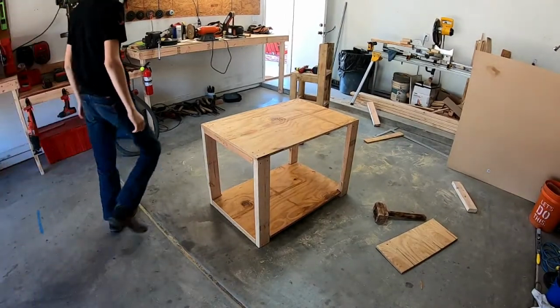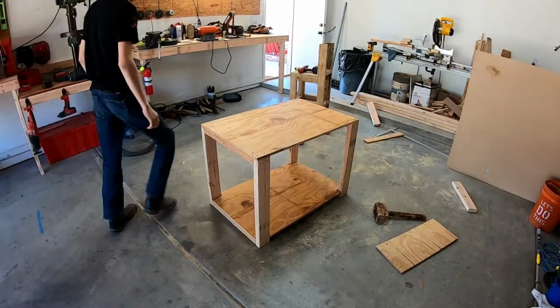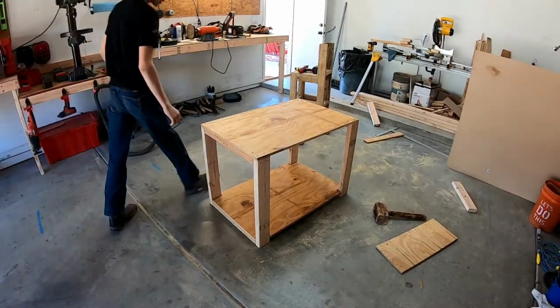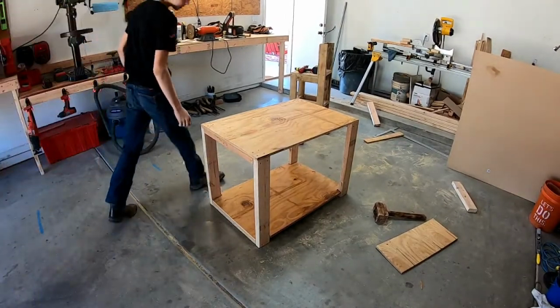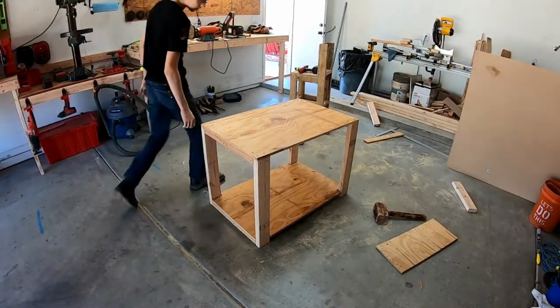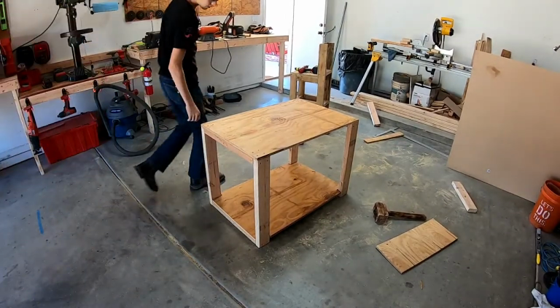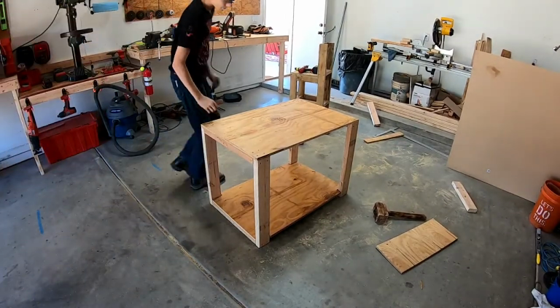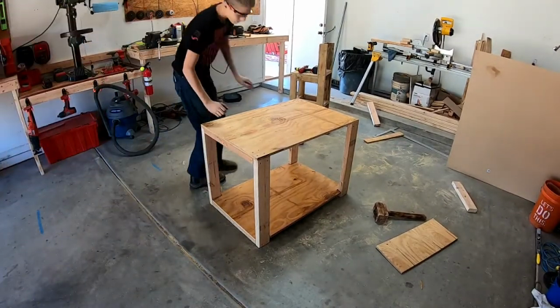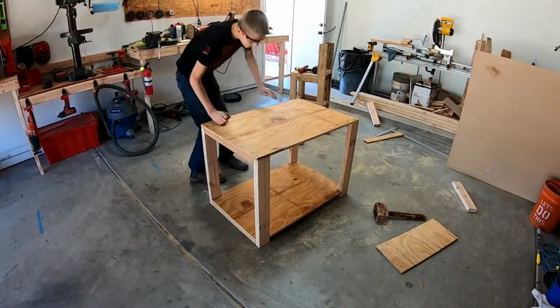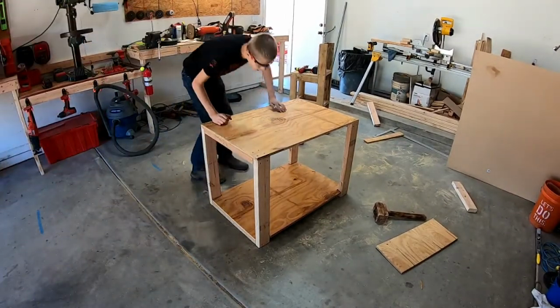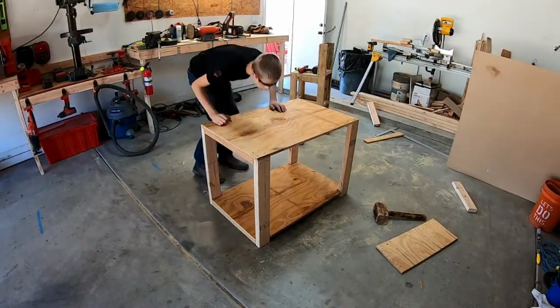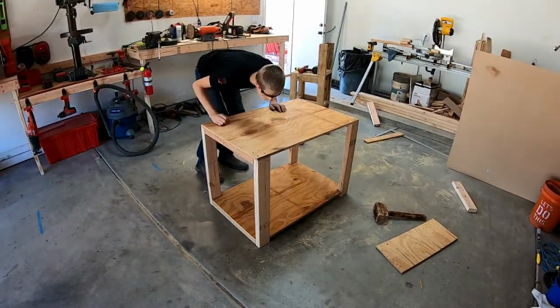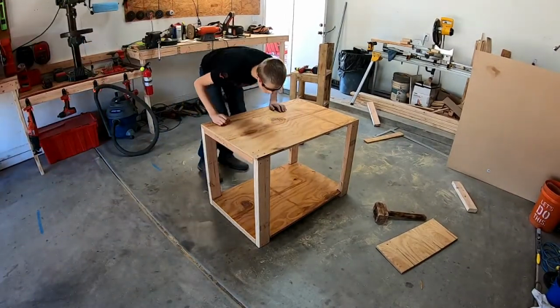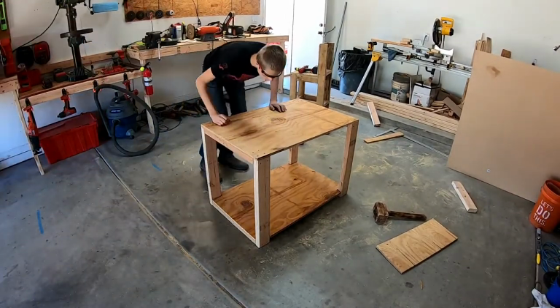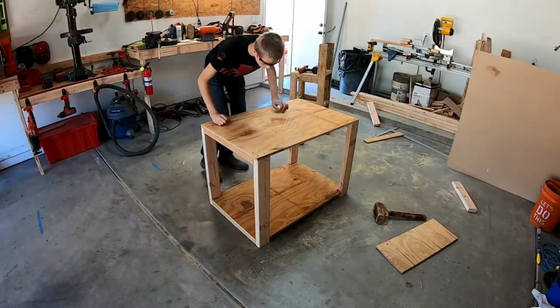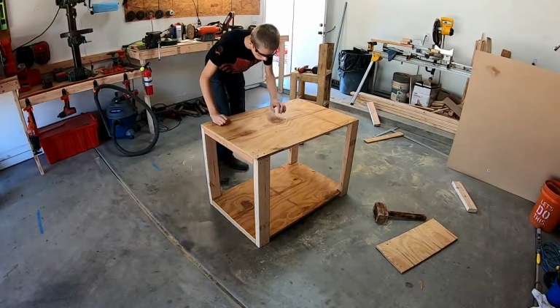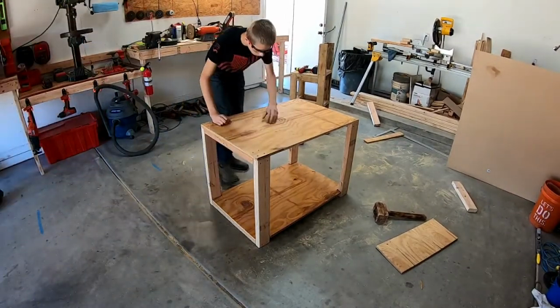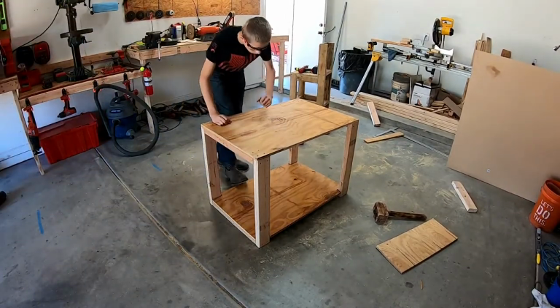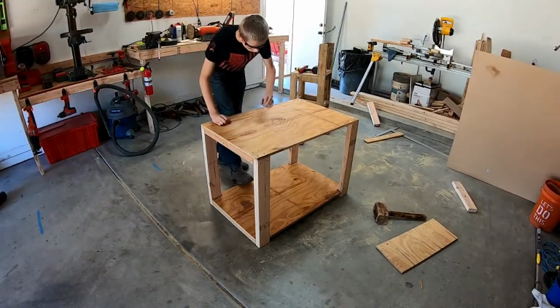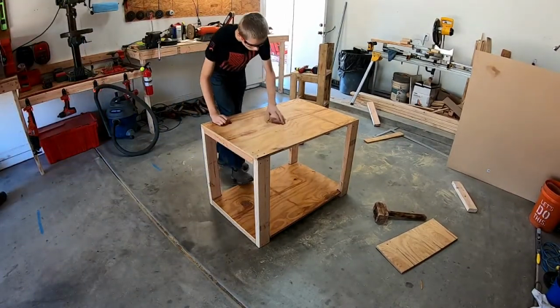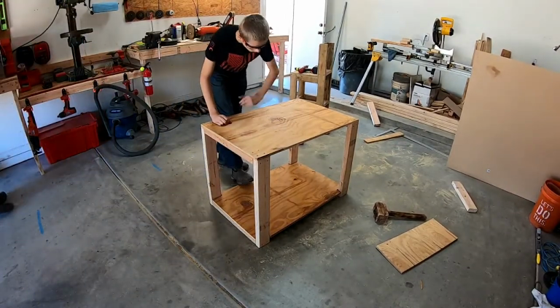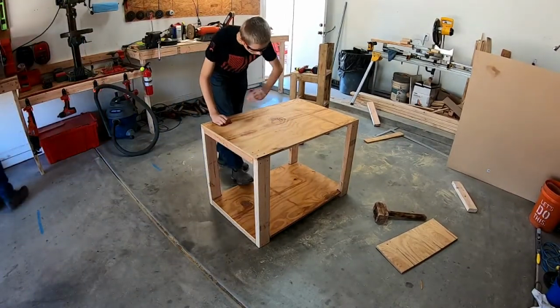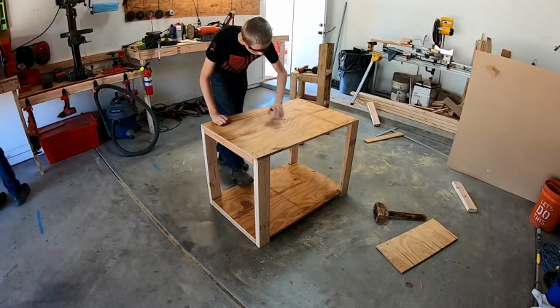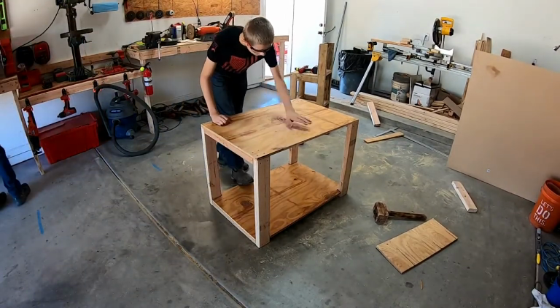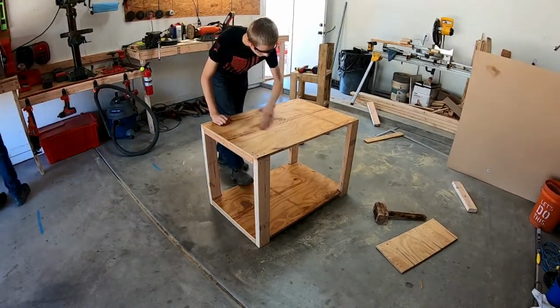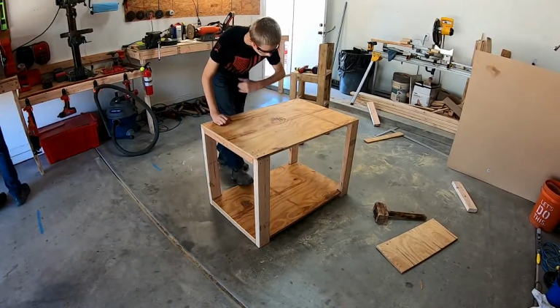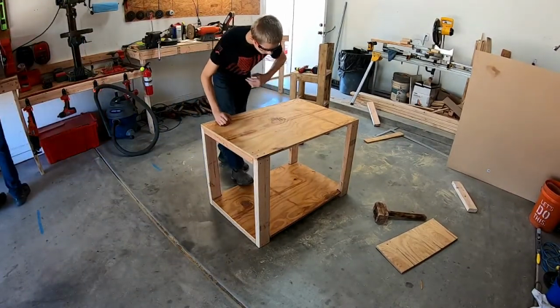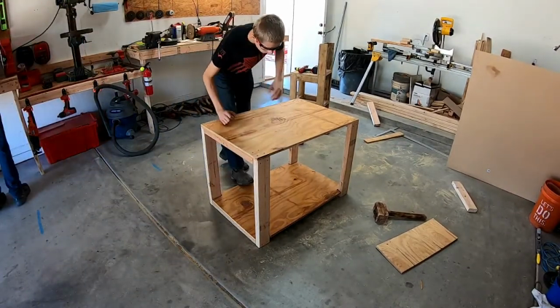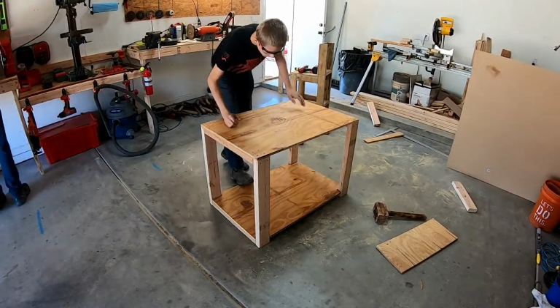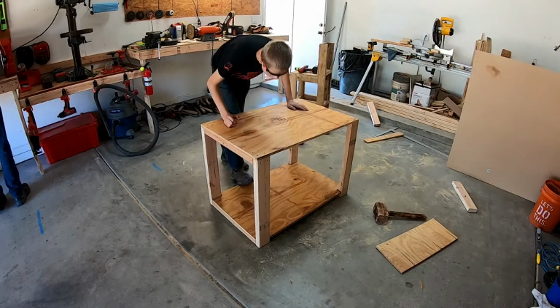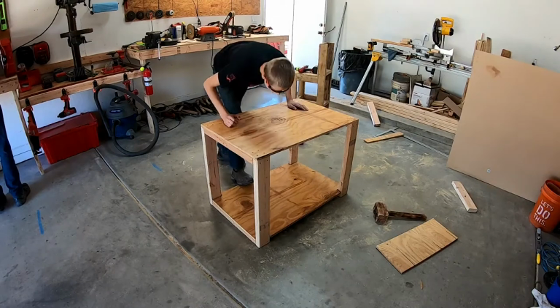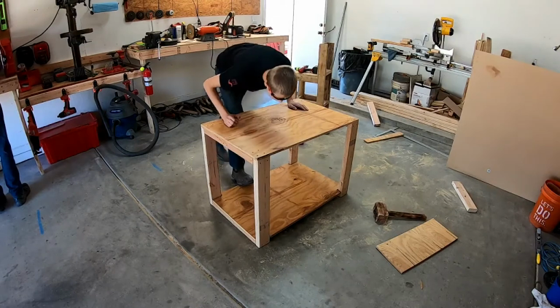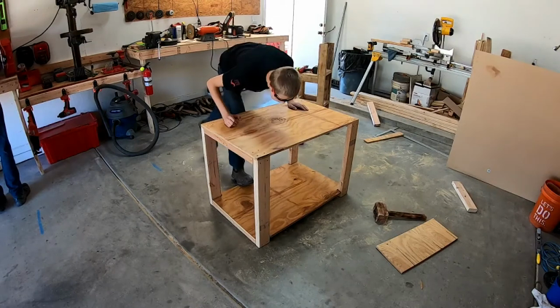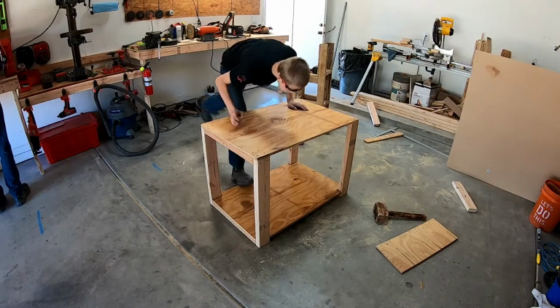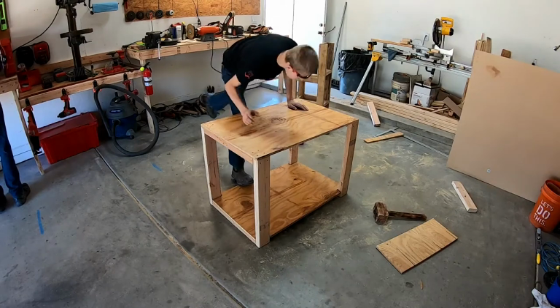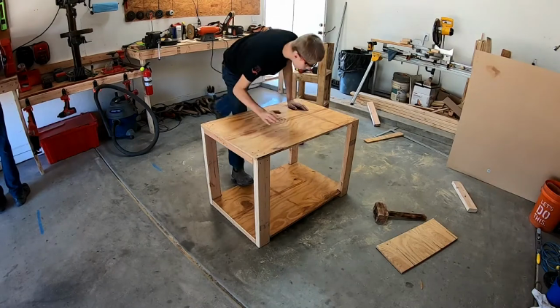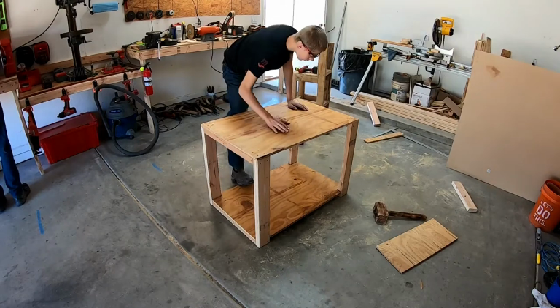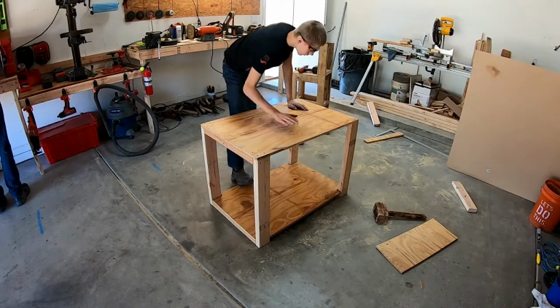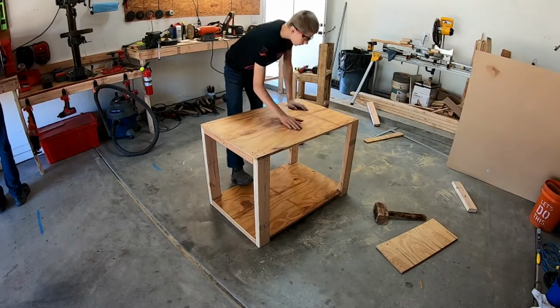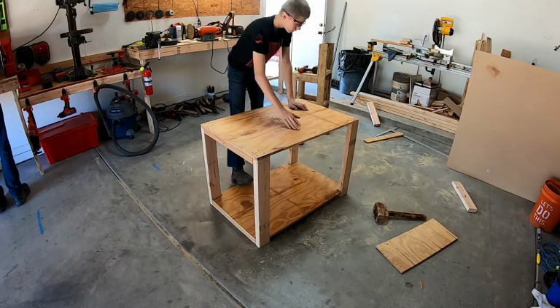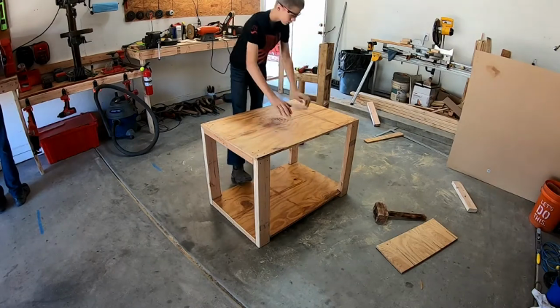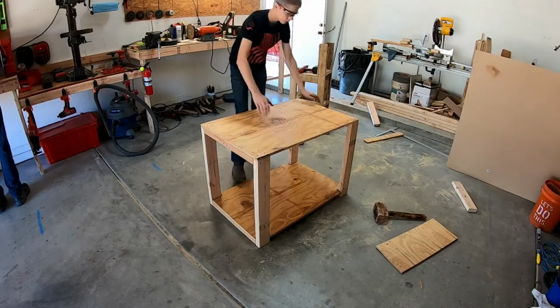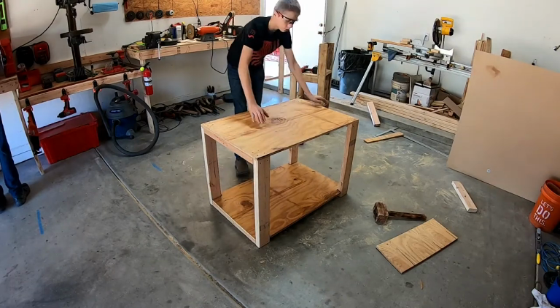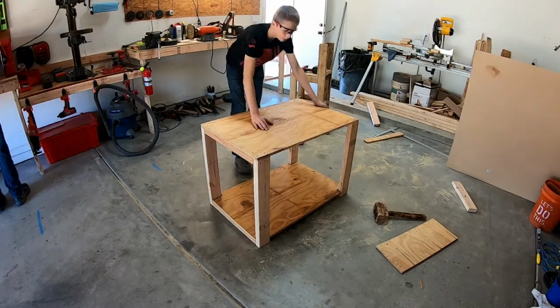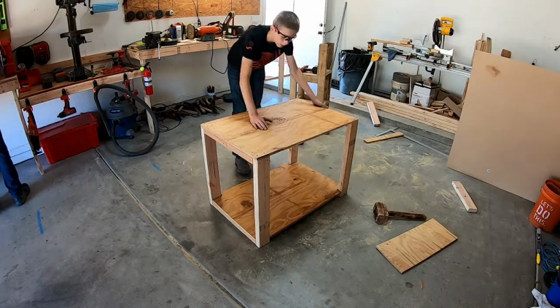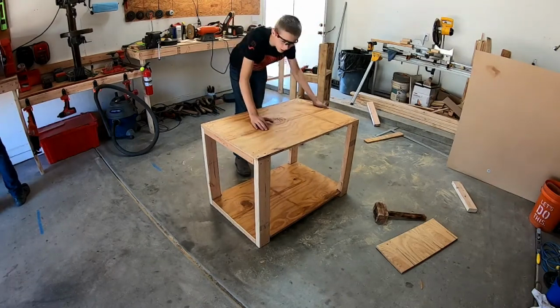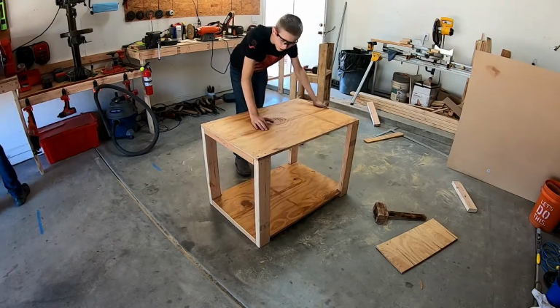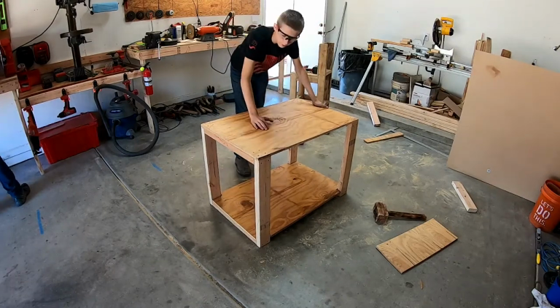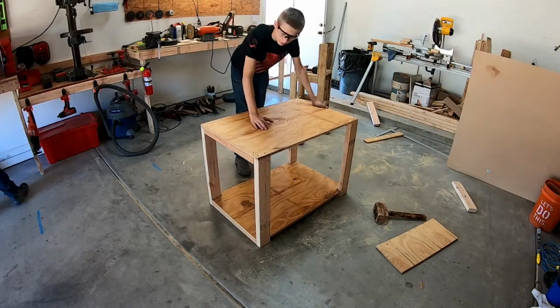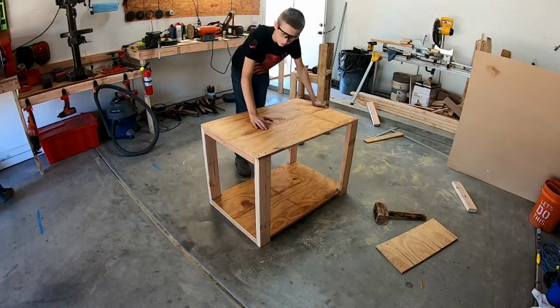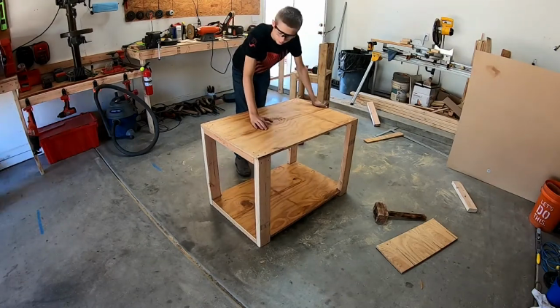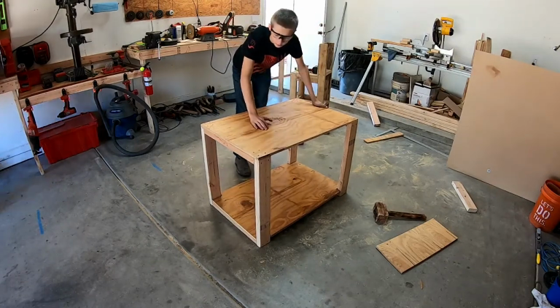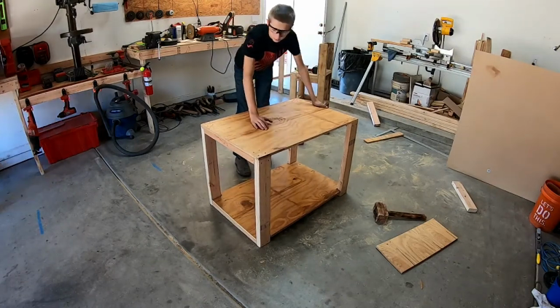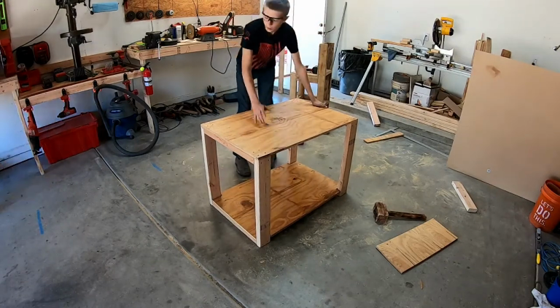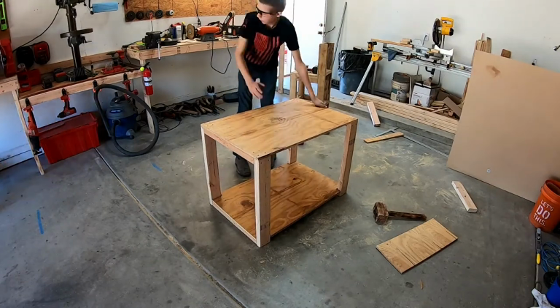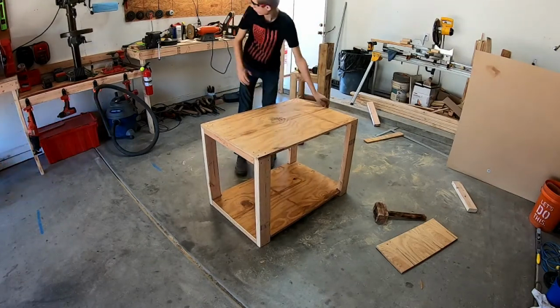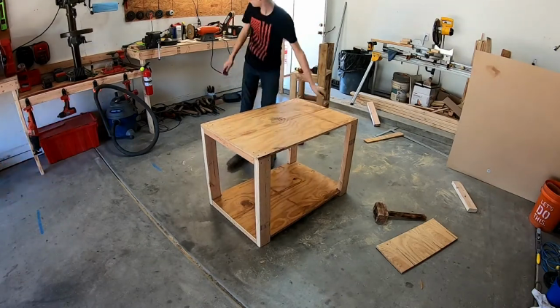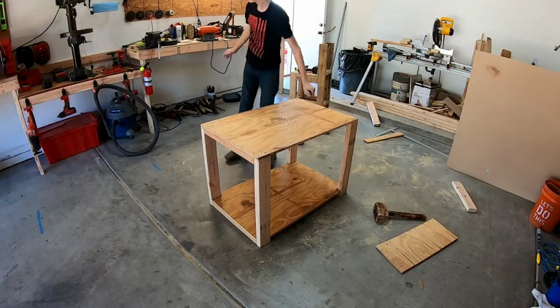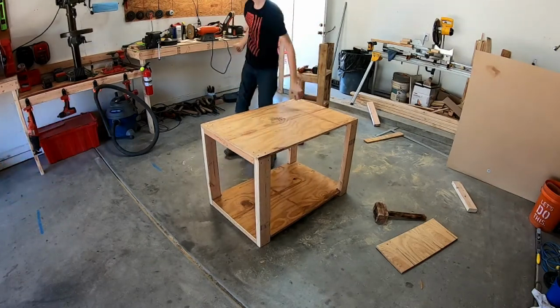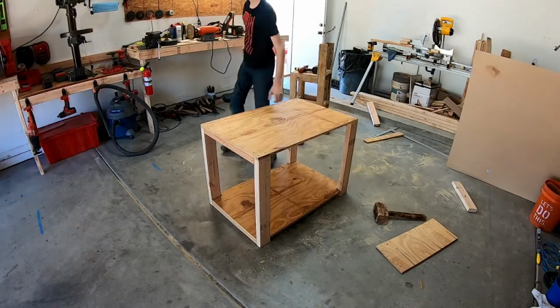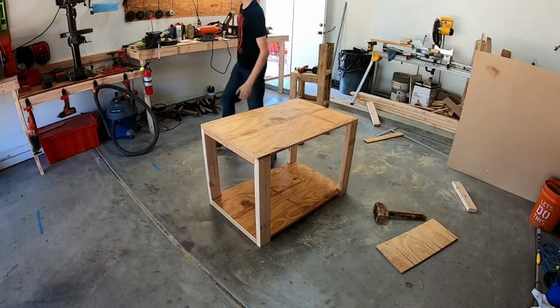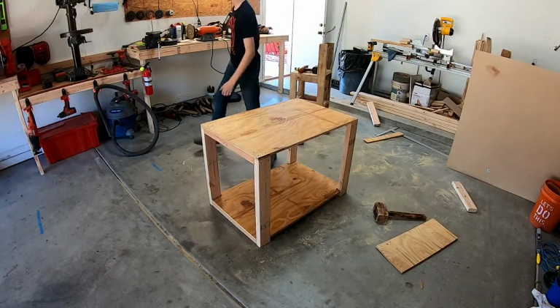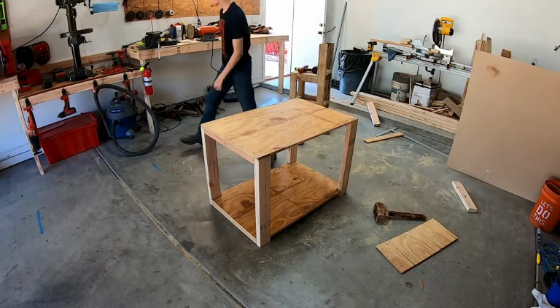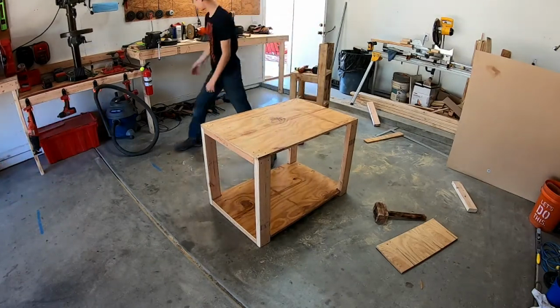Okay, so I got this thing all screwed together and man, it's strong.